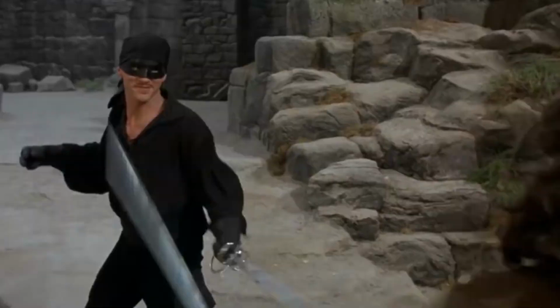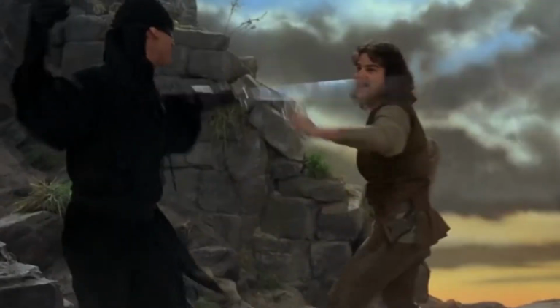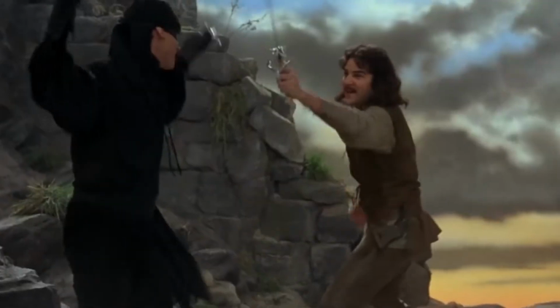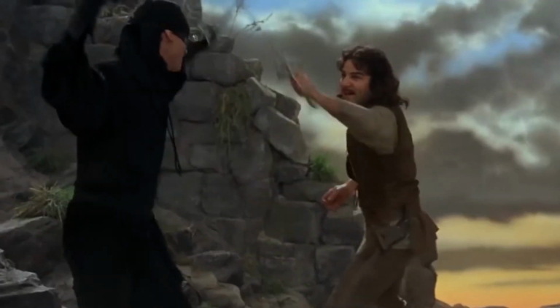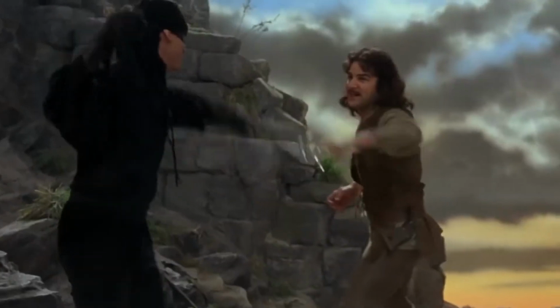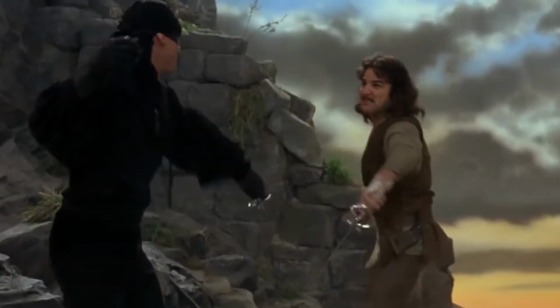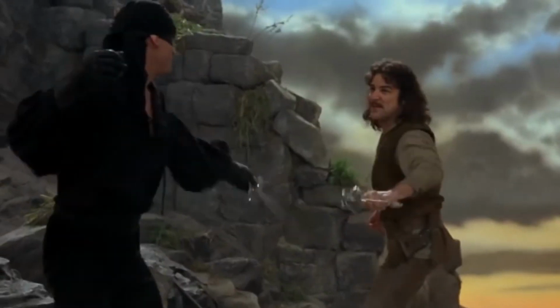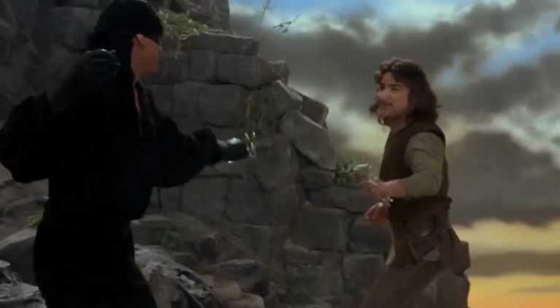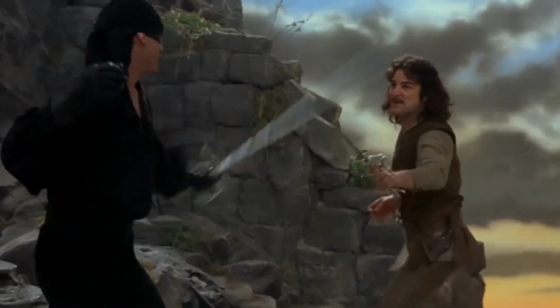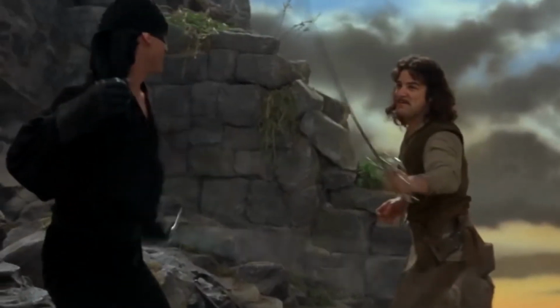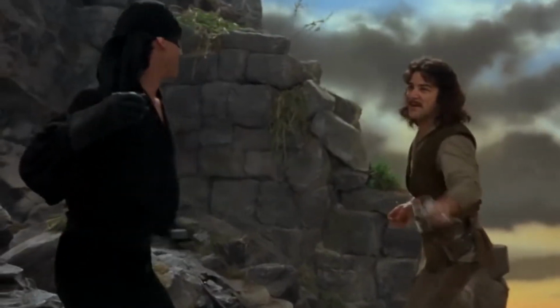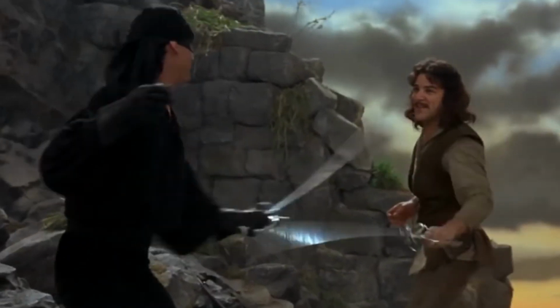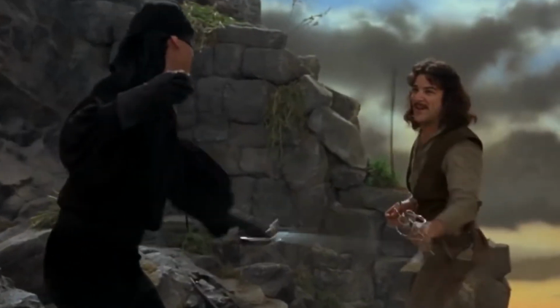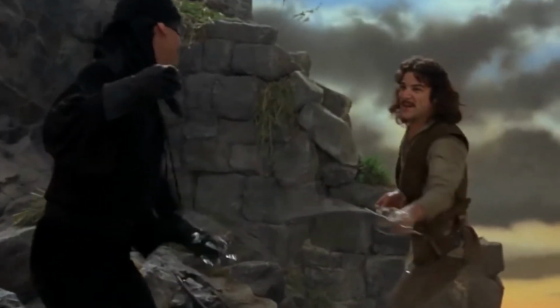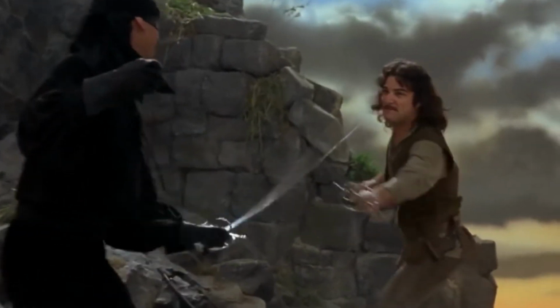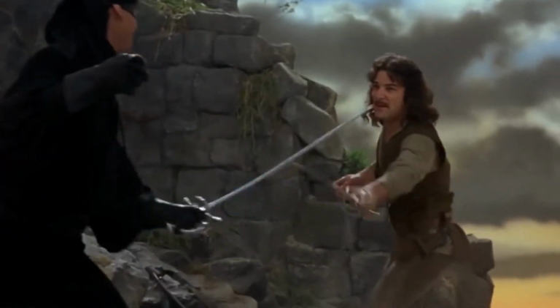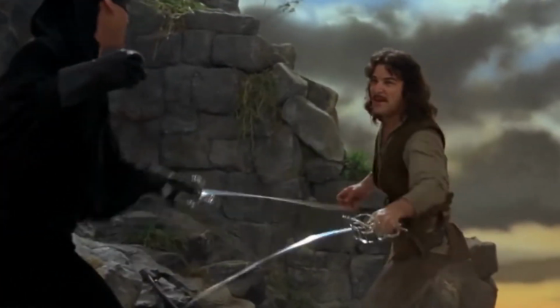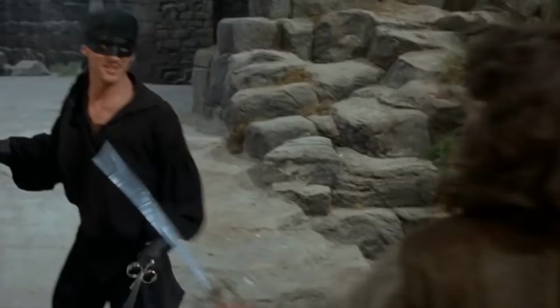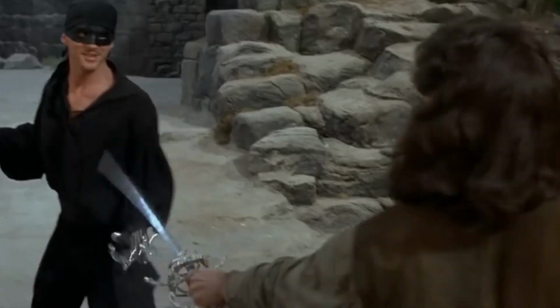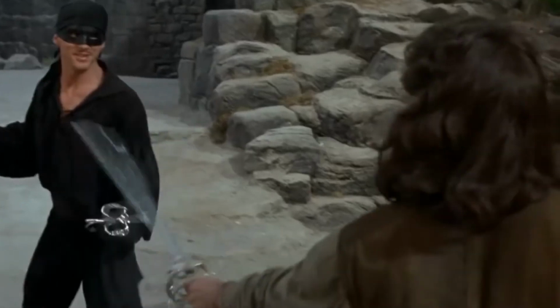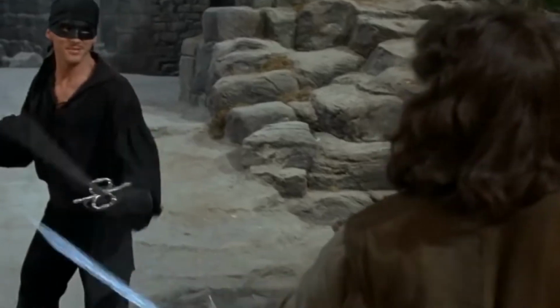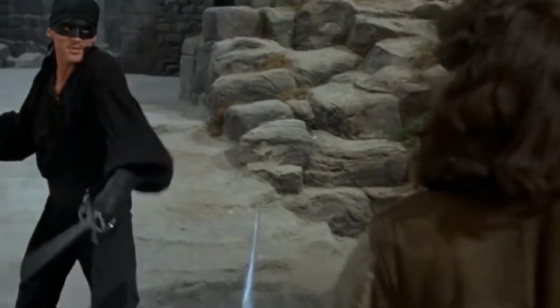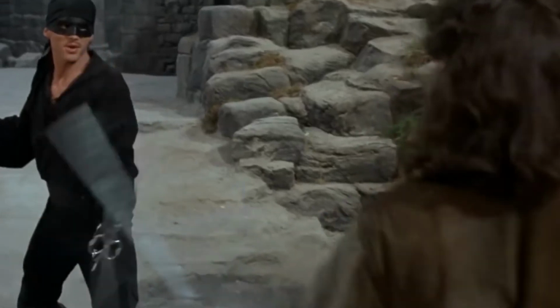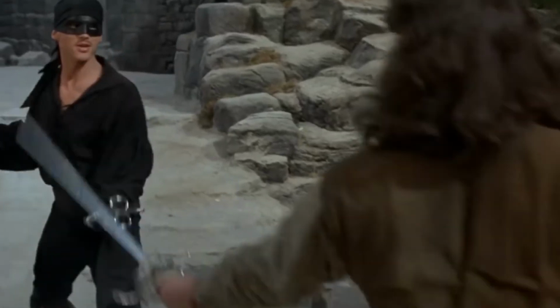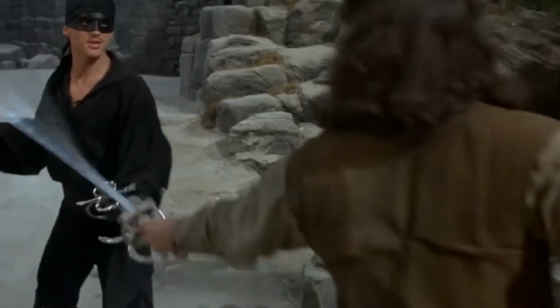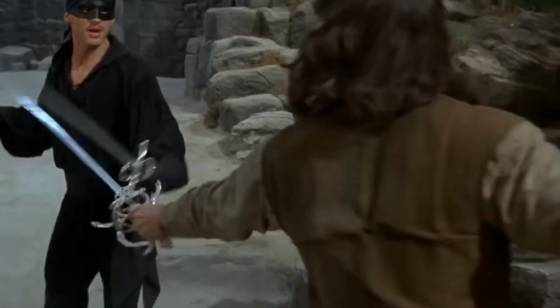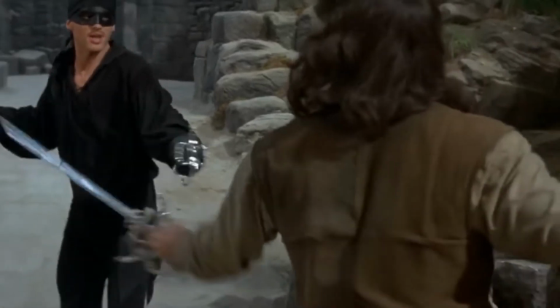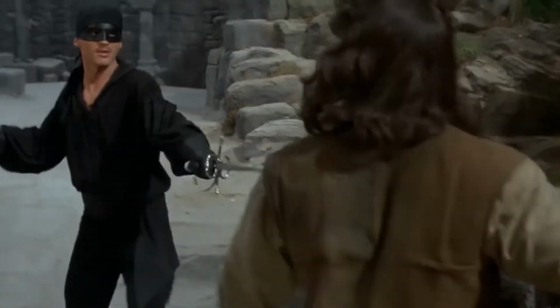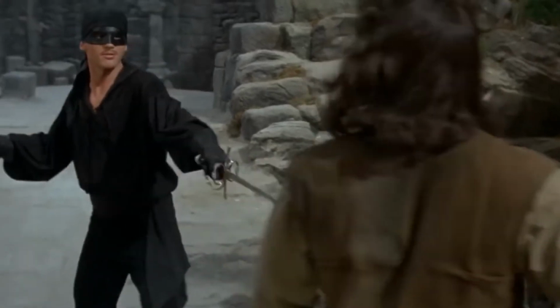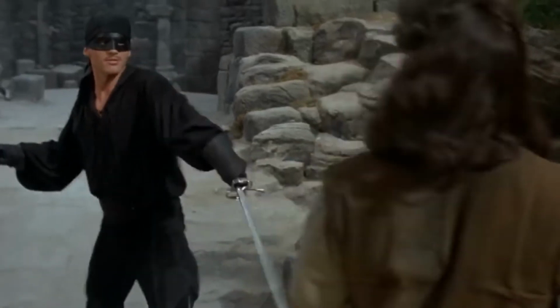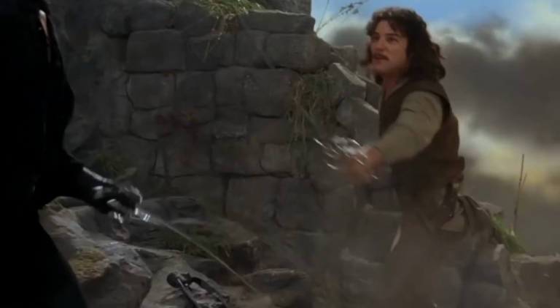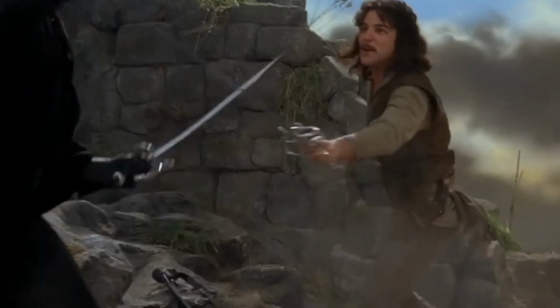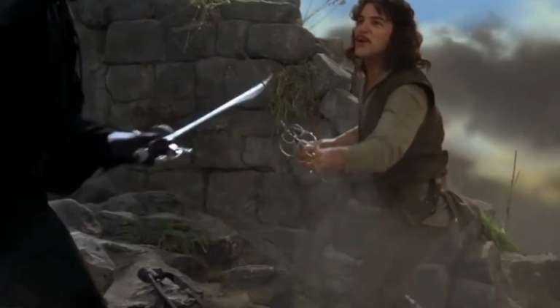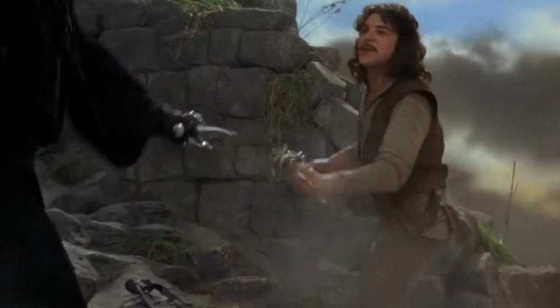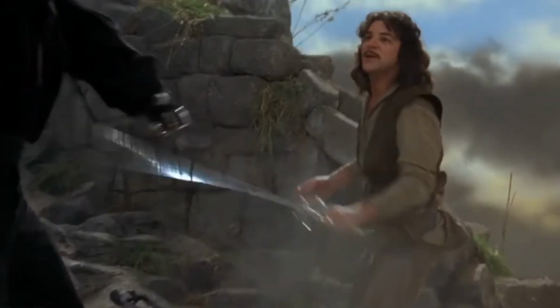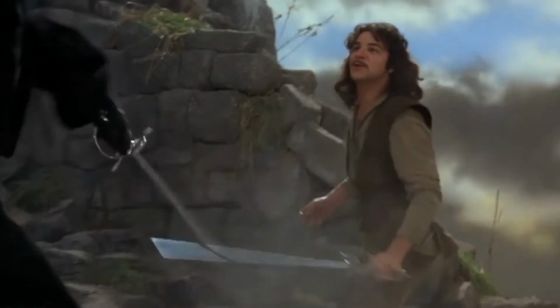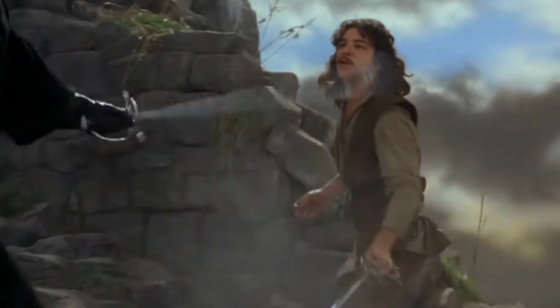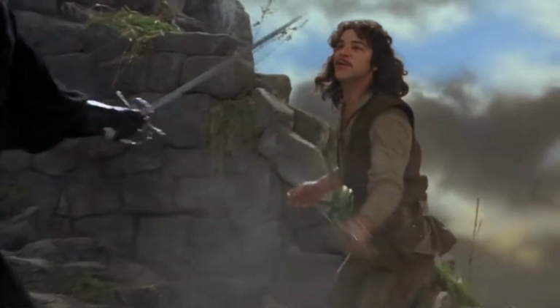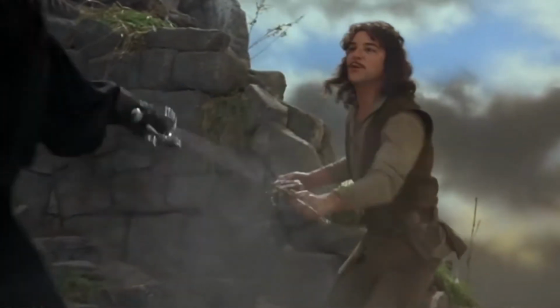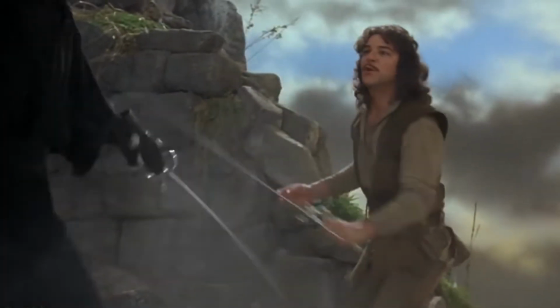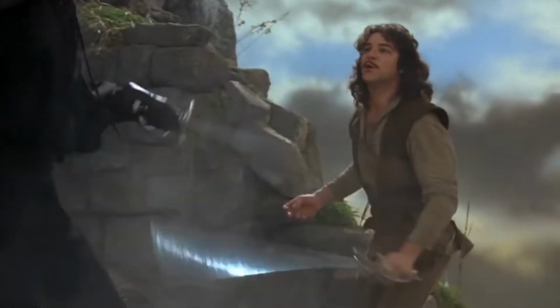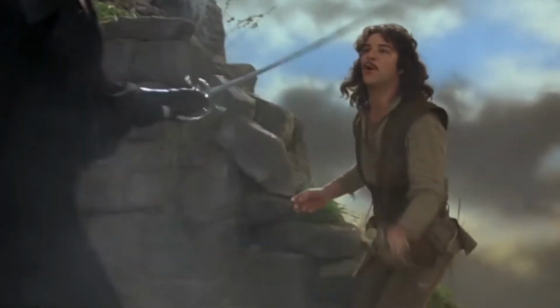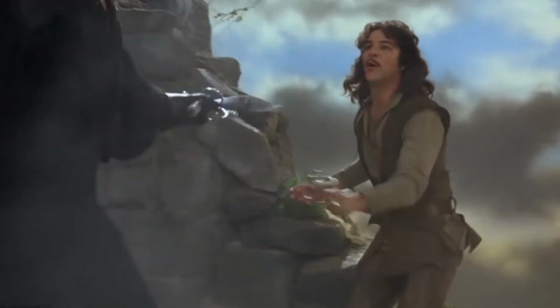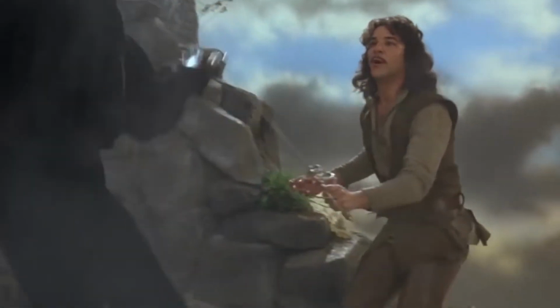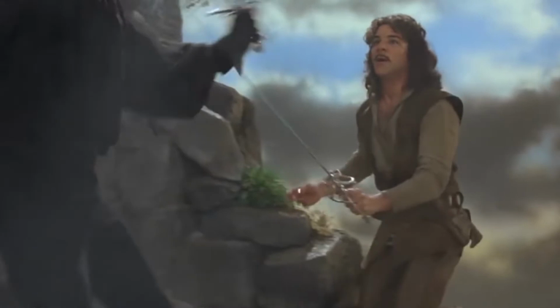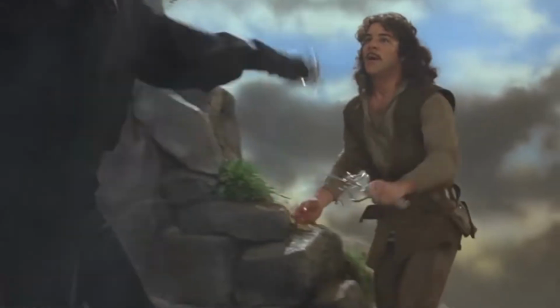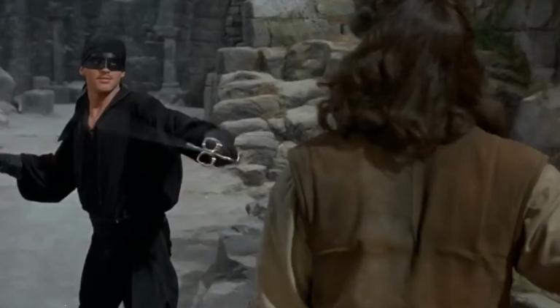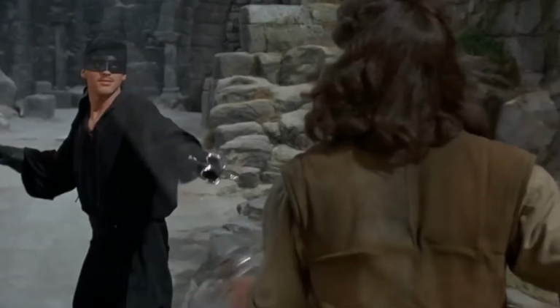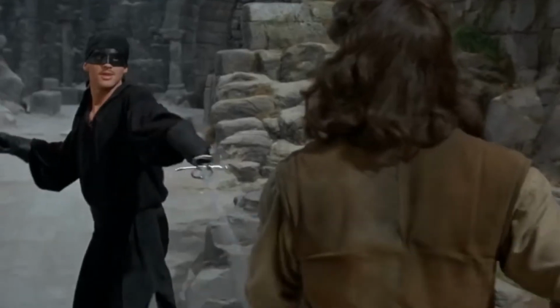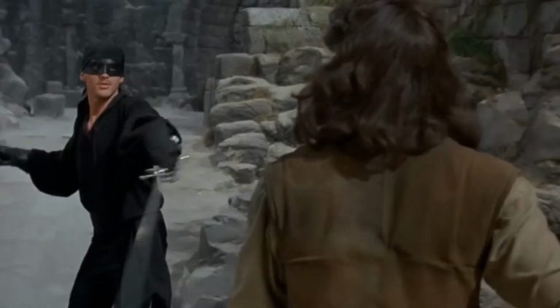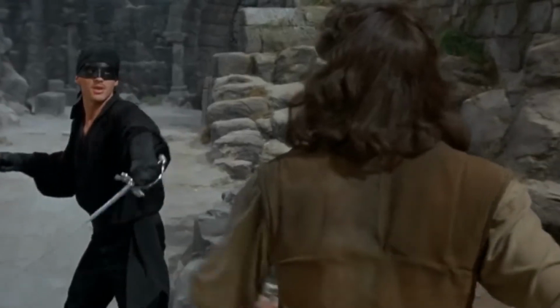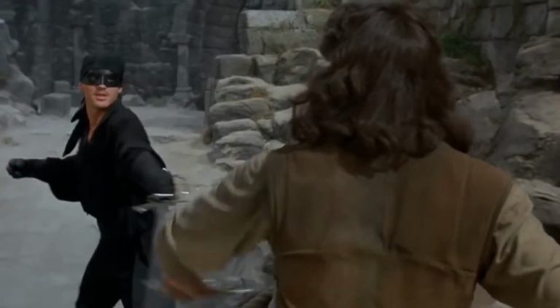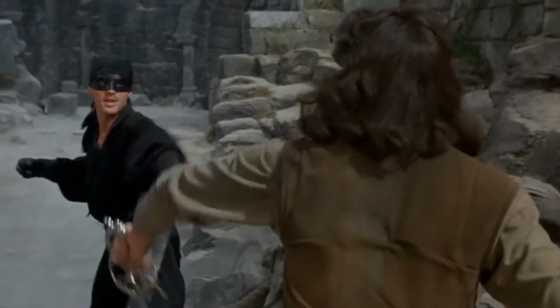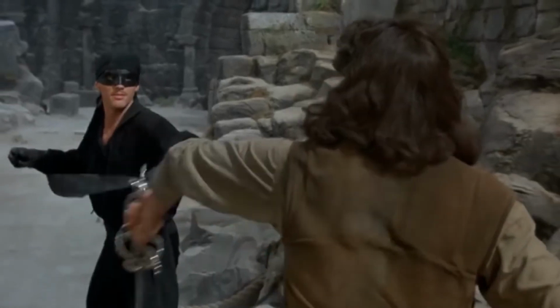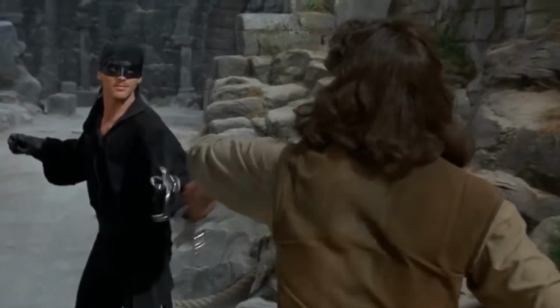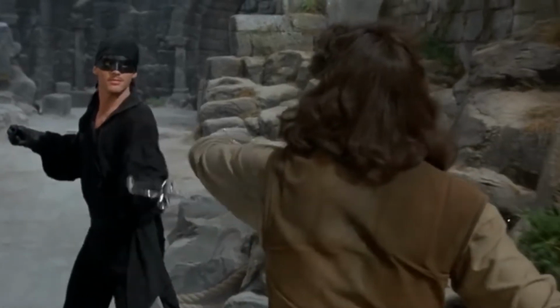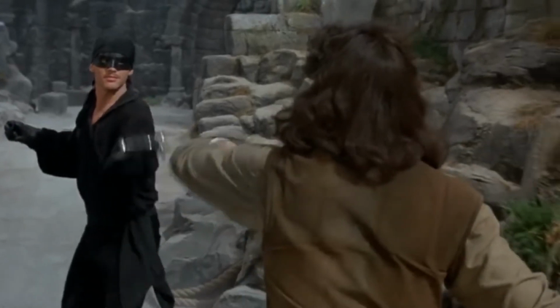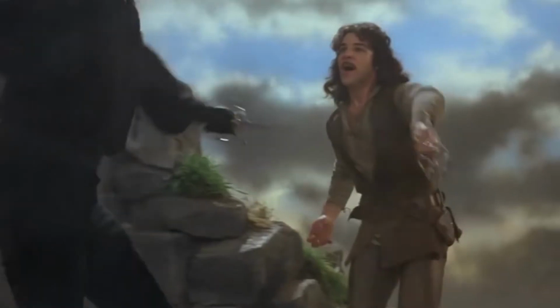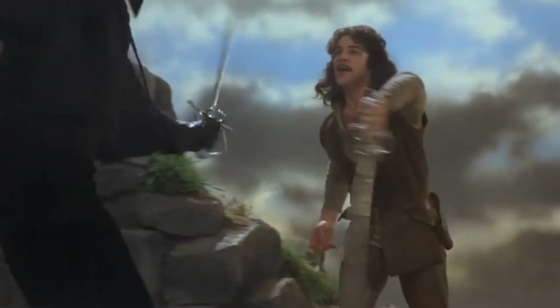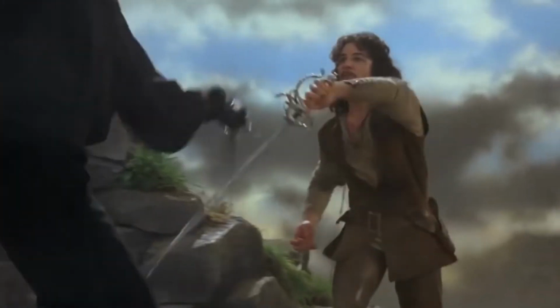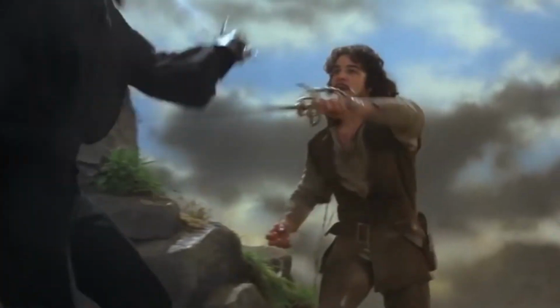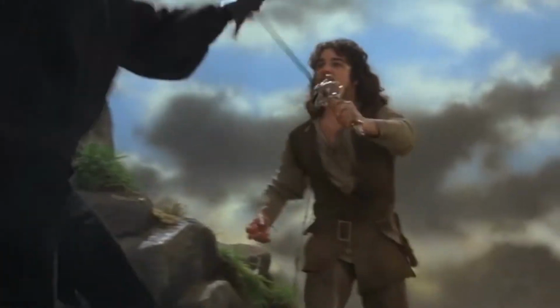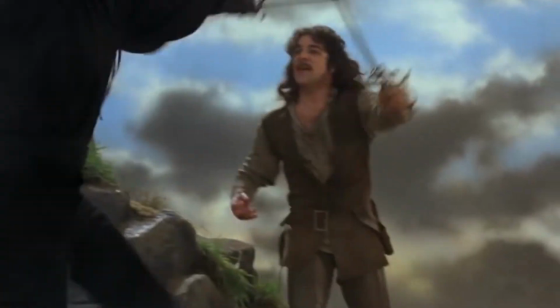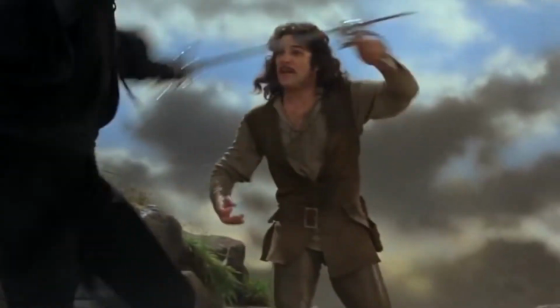I admit it, you are better than I am. Then why are you smiling? Because I know something you don't know. And what is that? I am not left-handed.